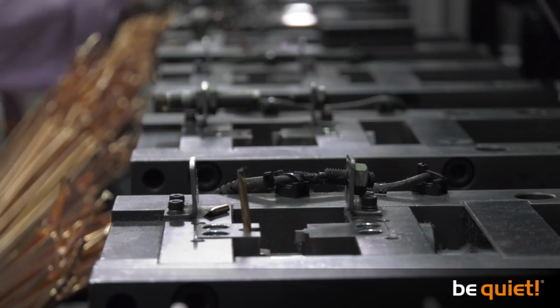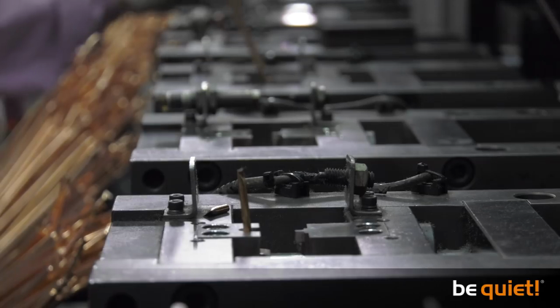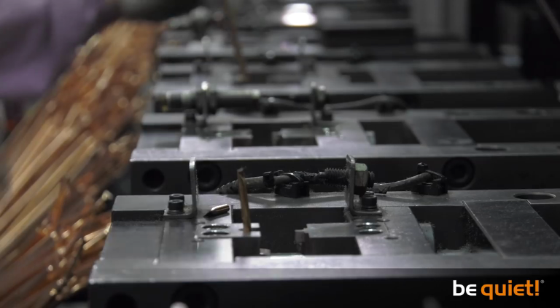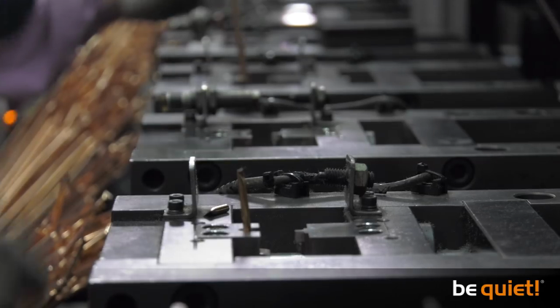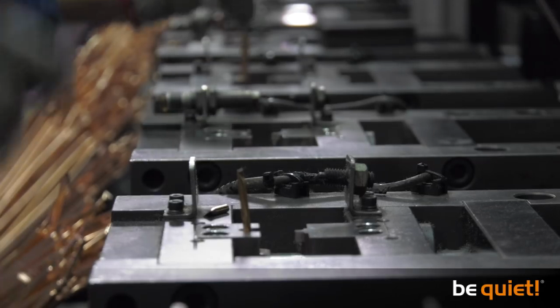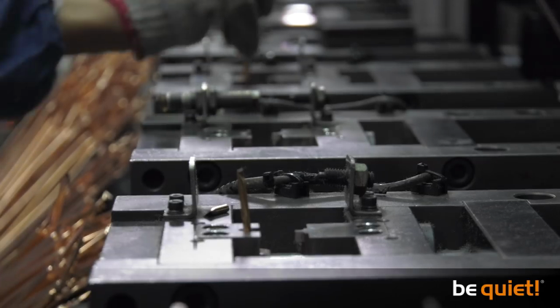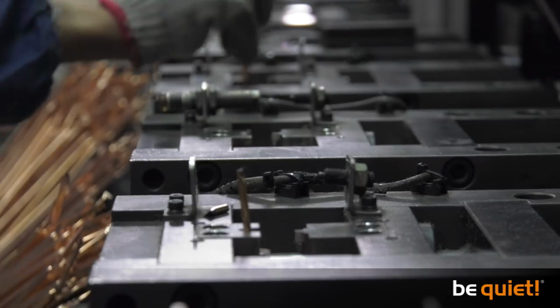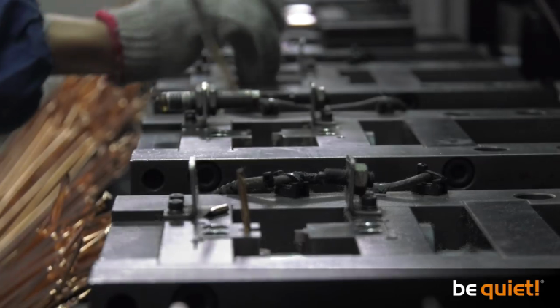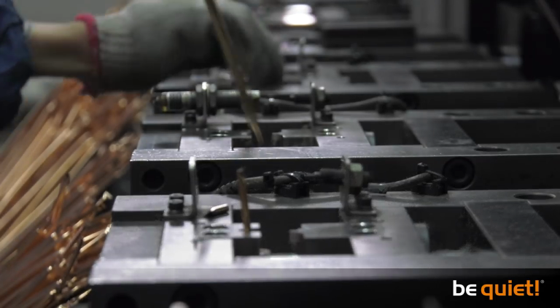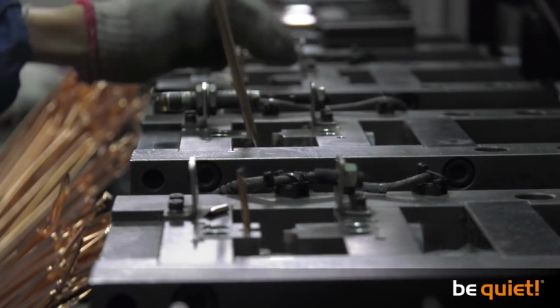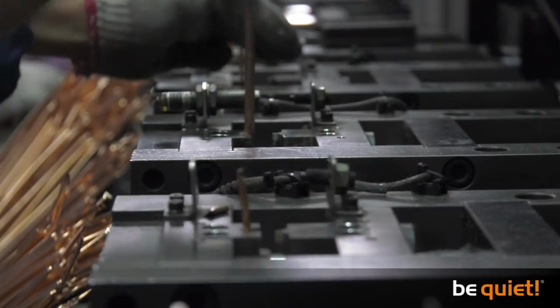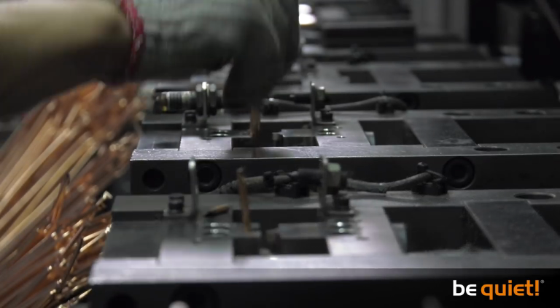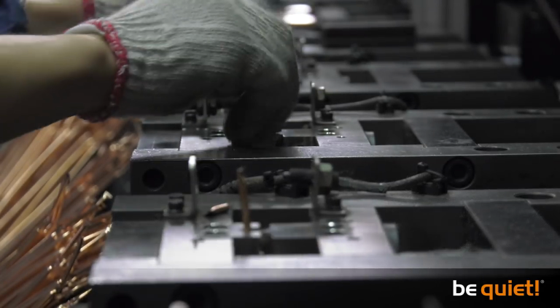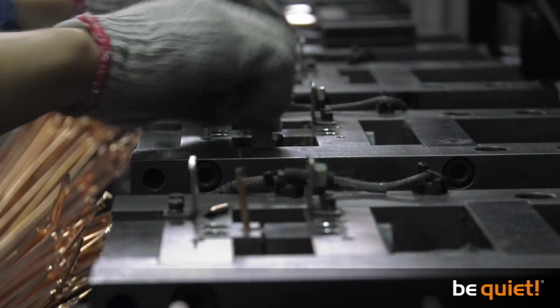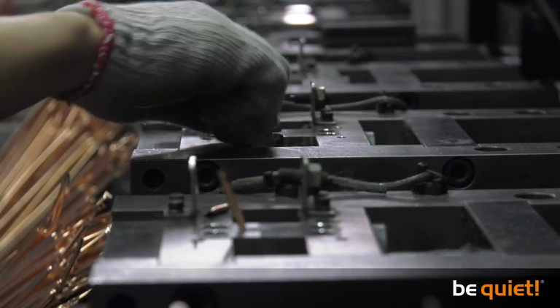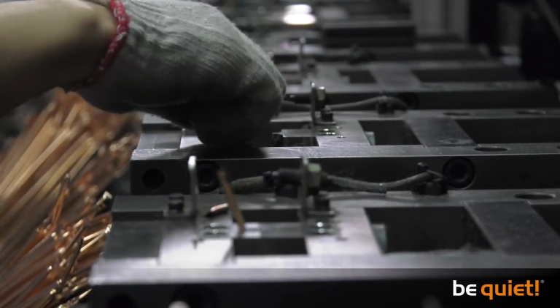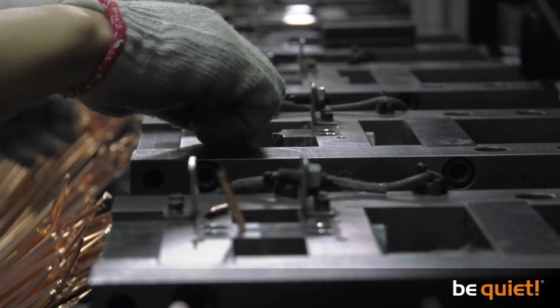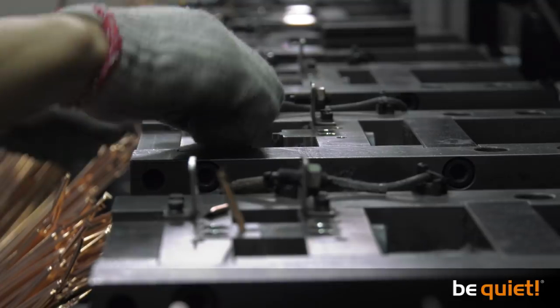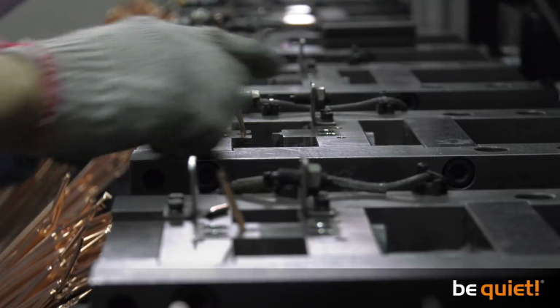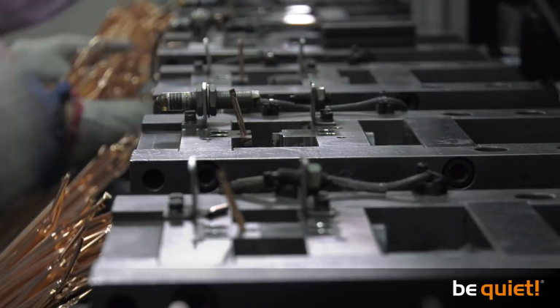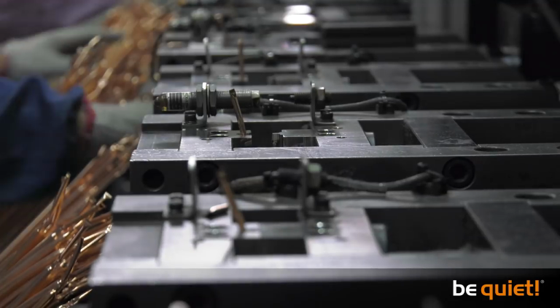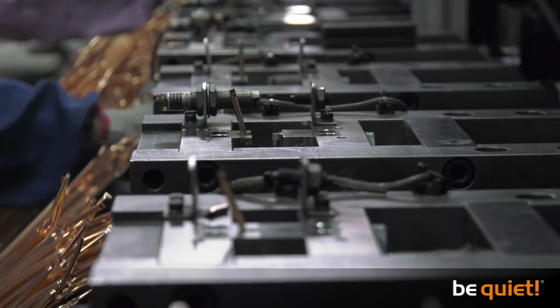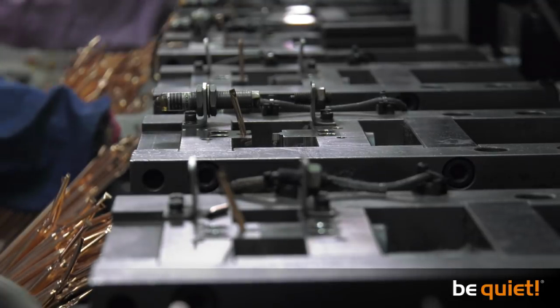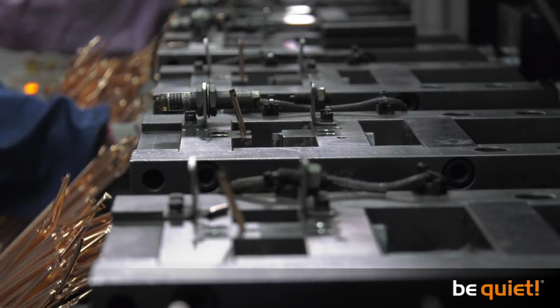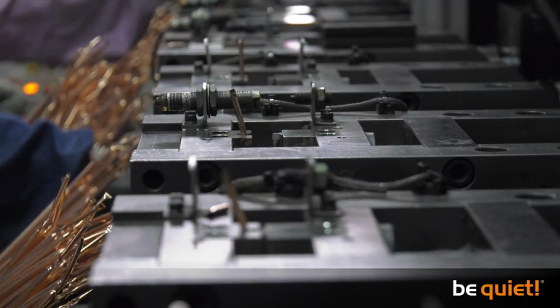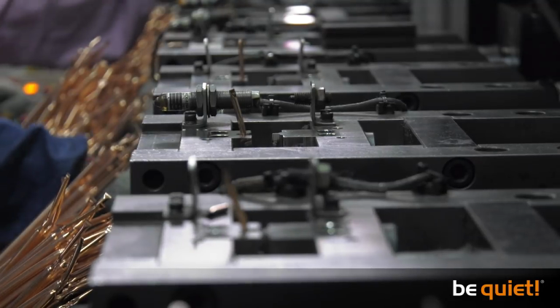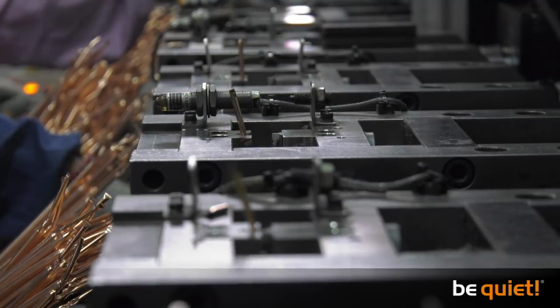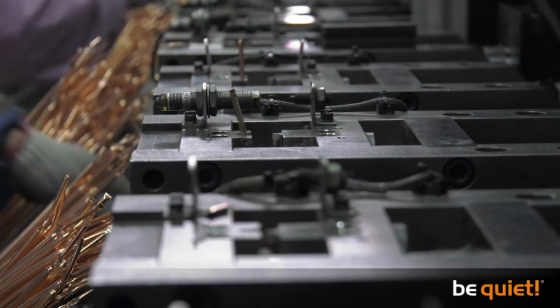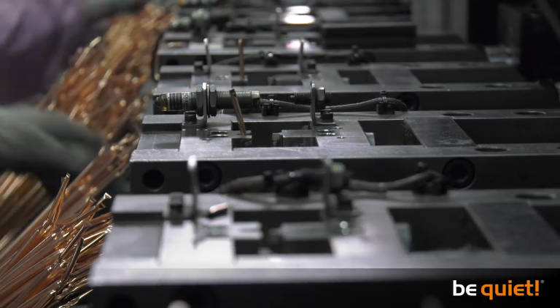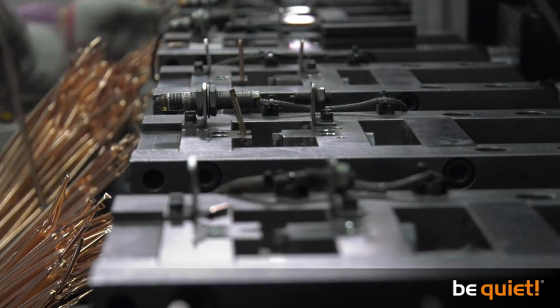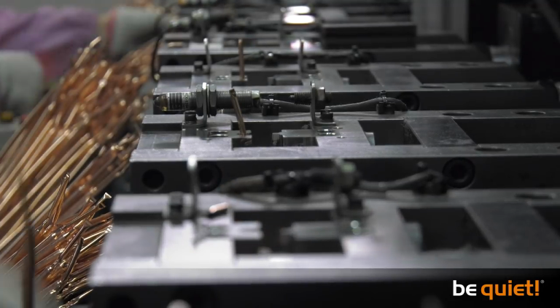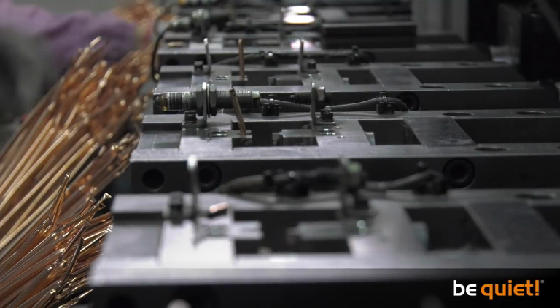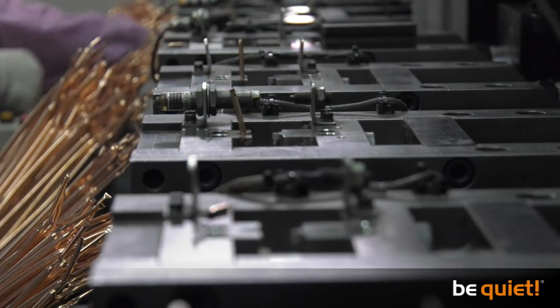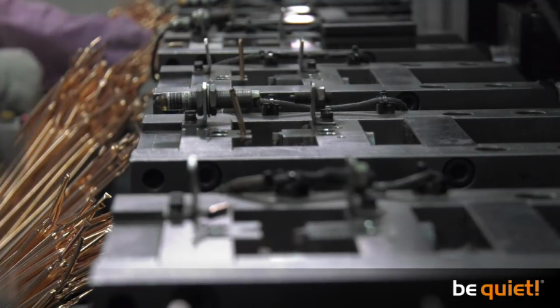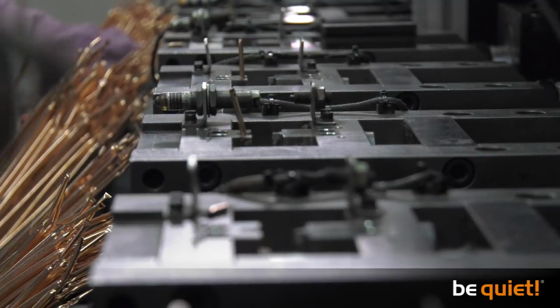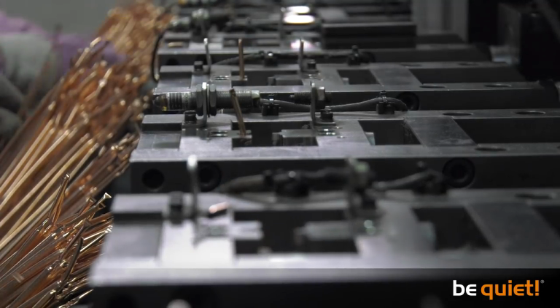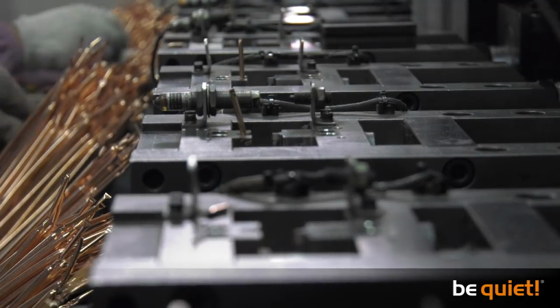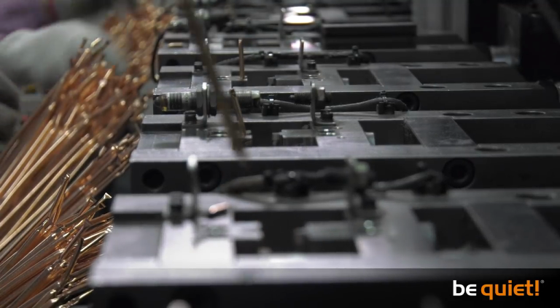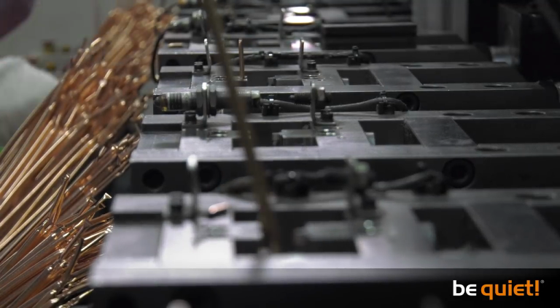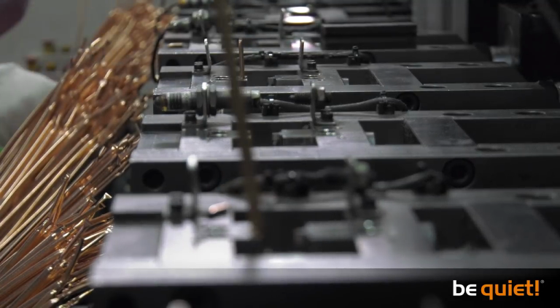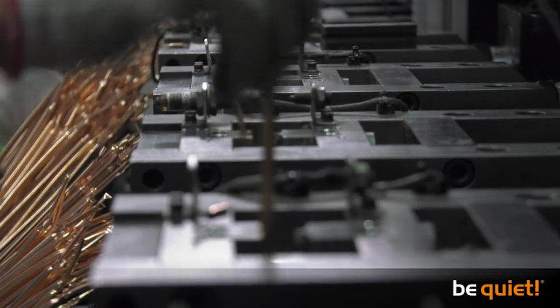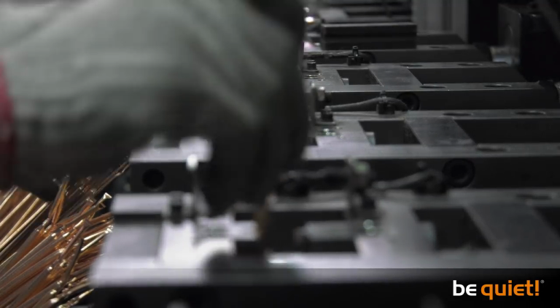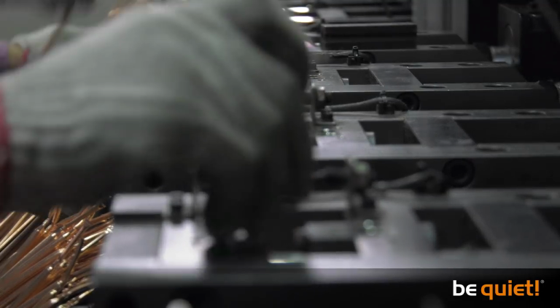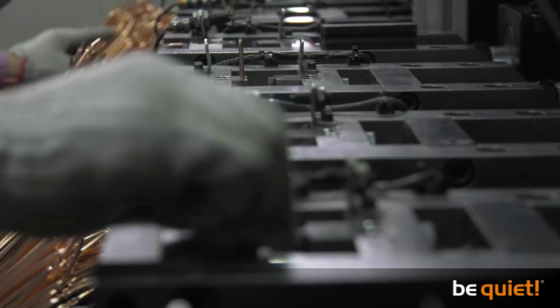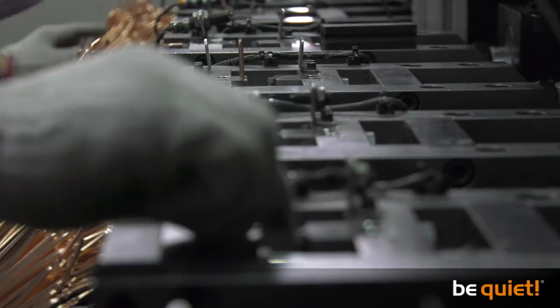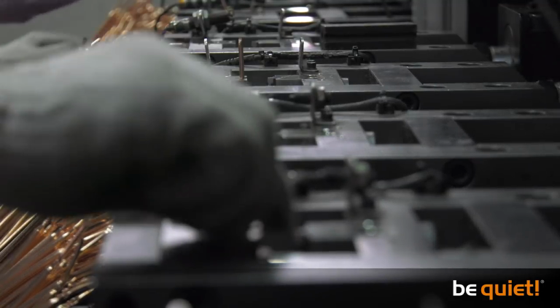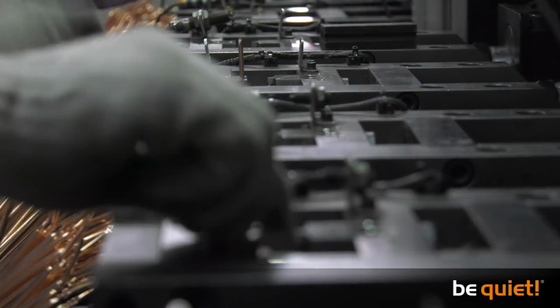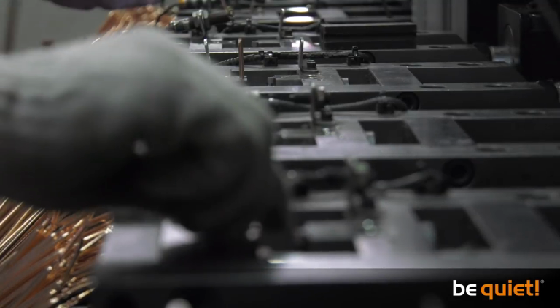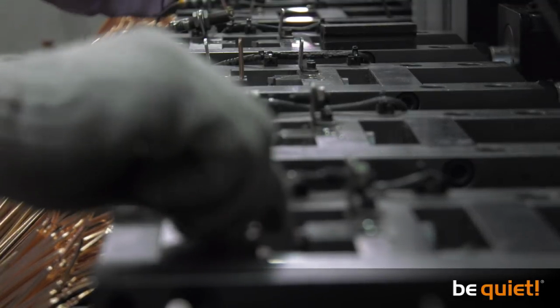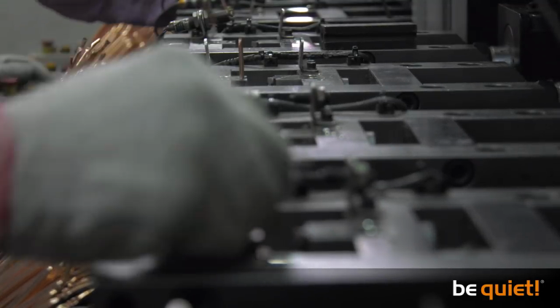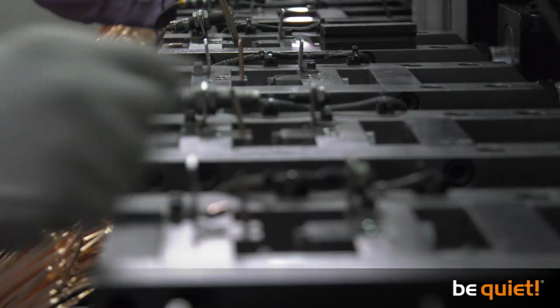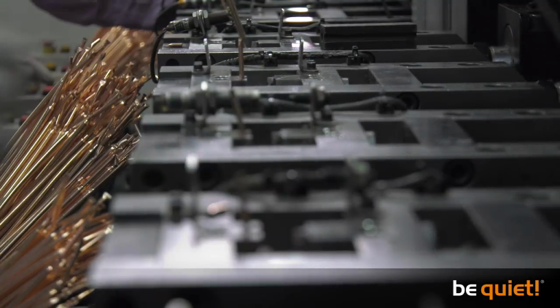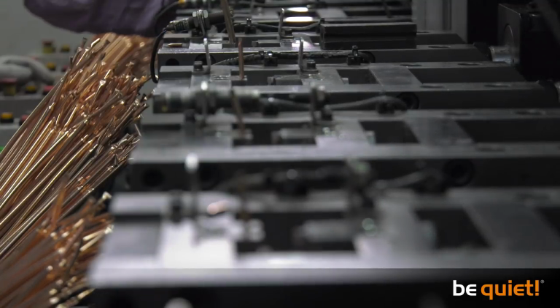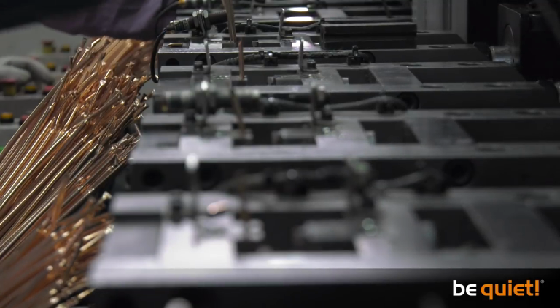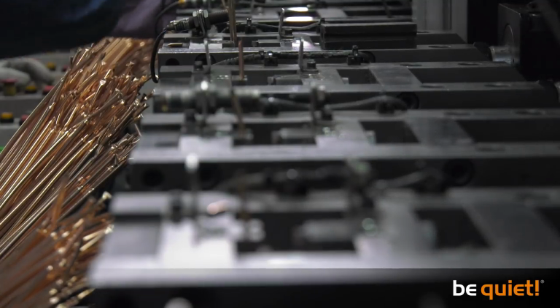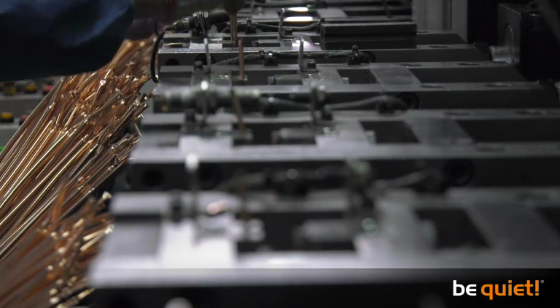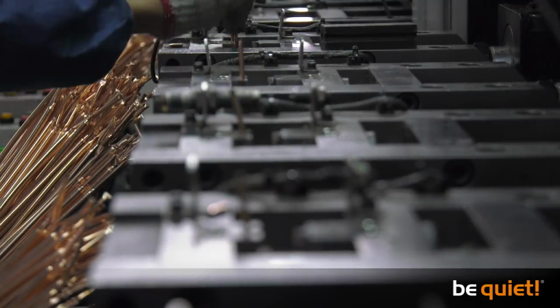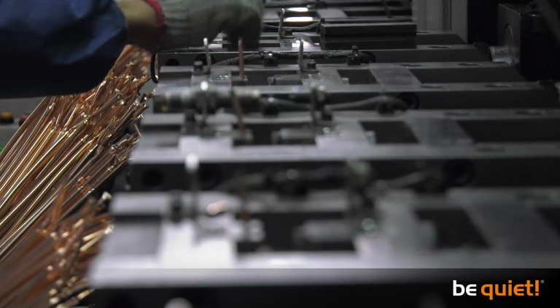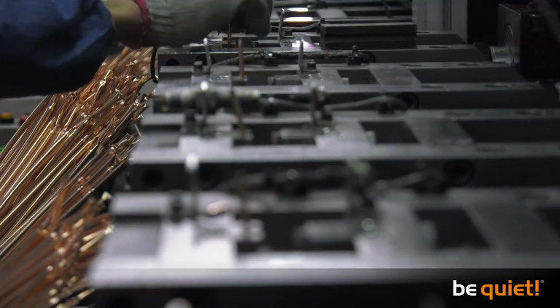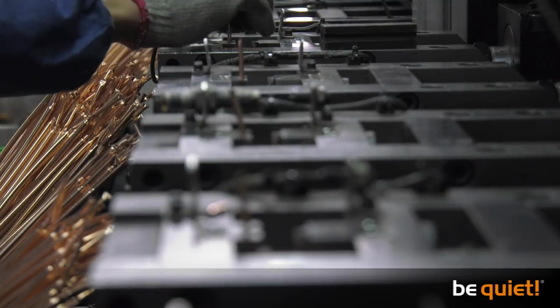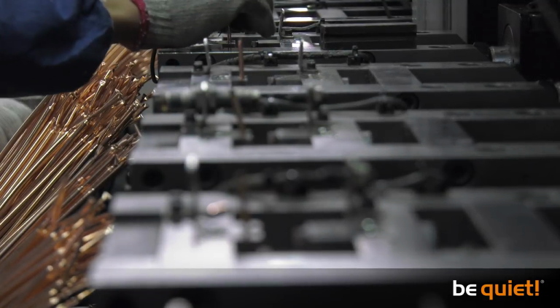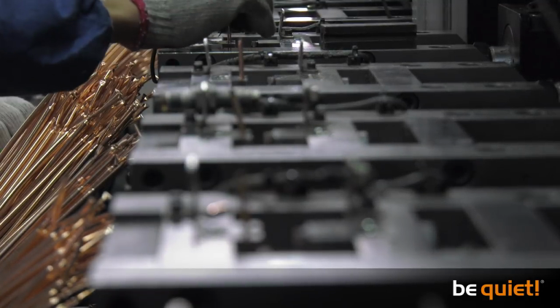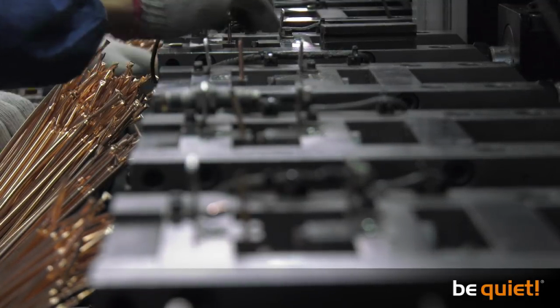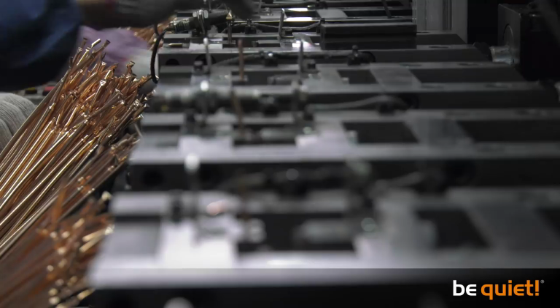In the next video, we will show you what becomes of the heat pipes and how they are combined with other components to make a finished air cooler.